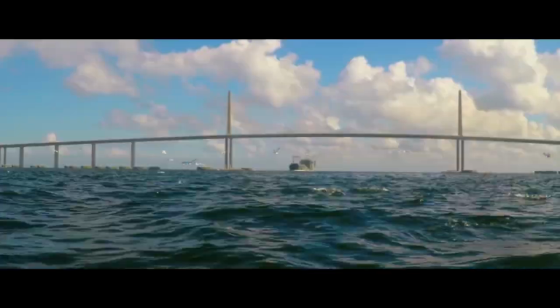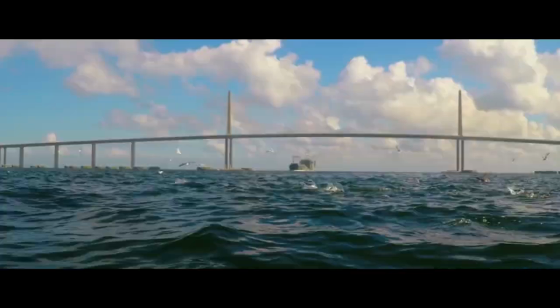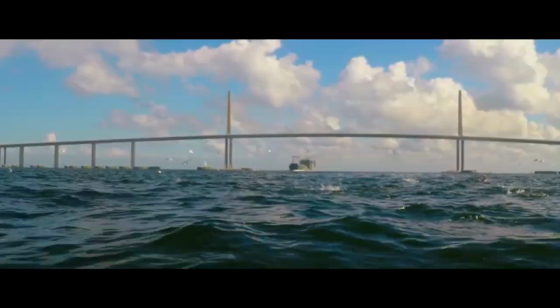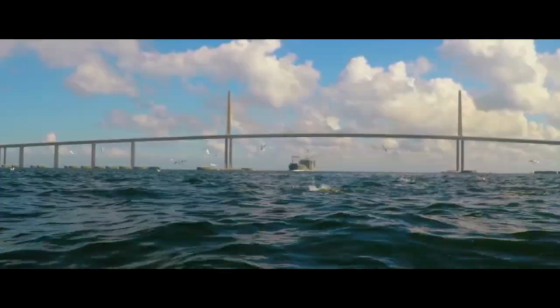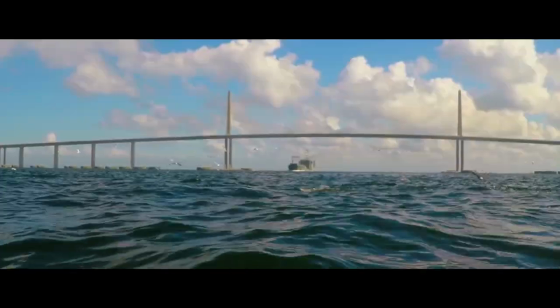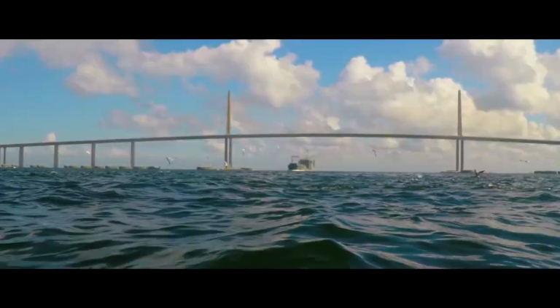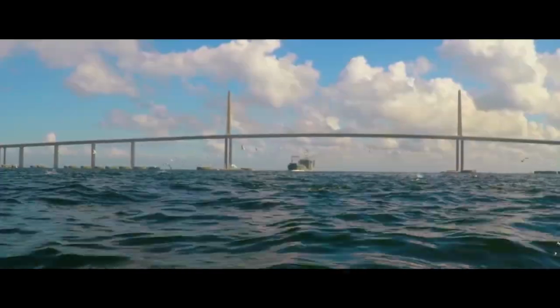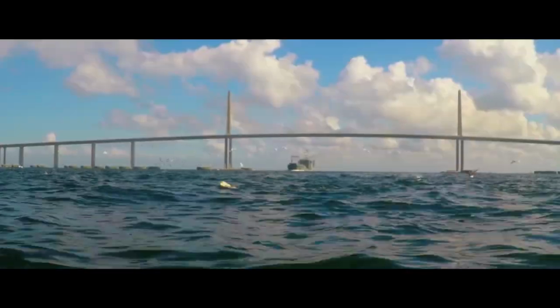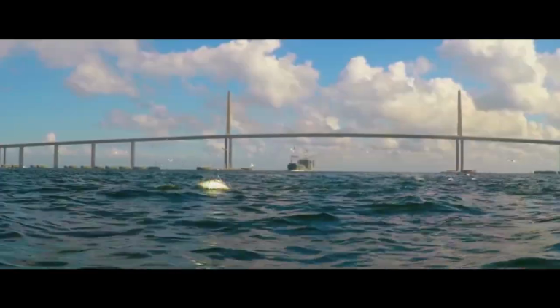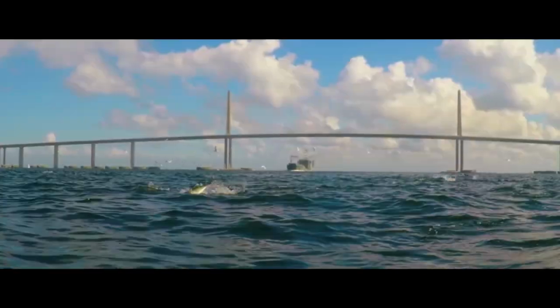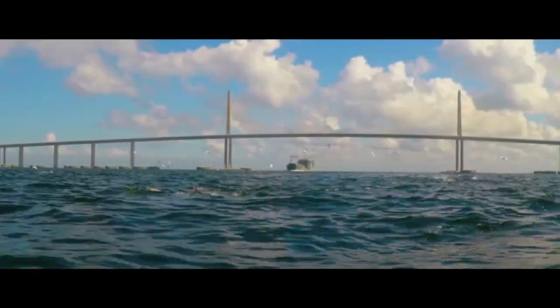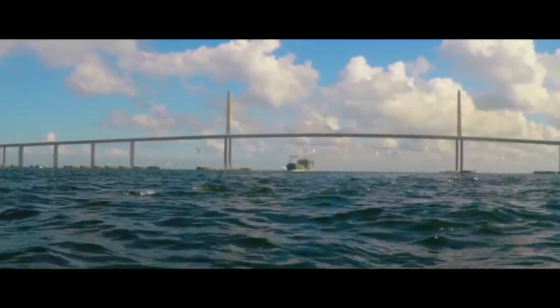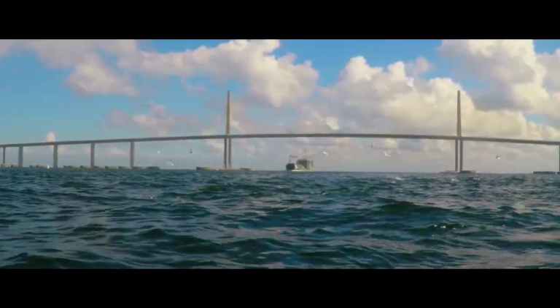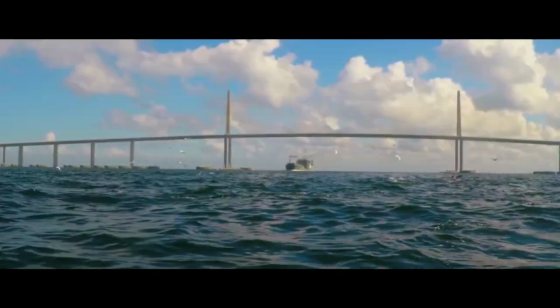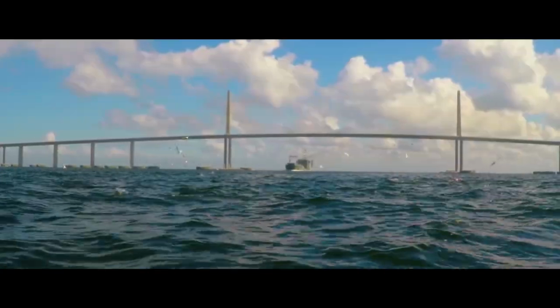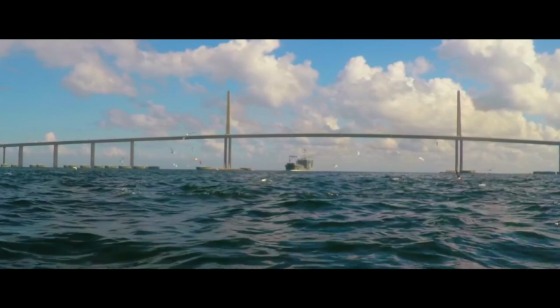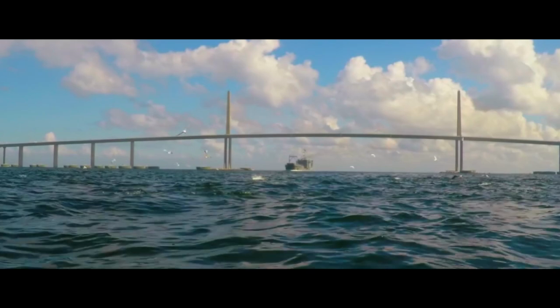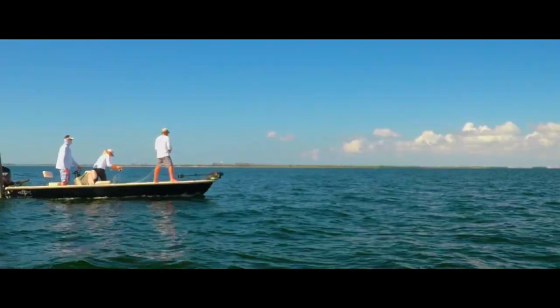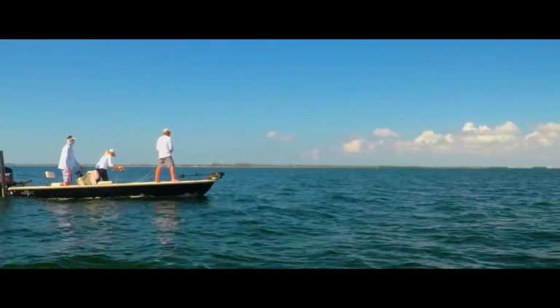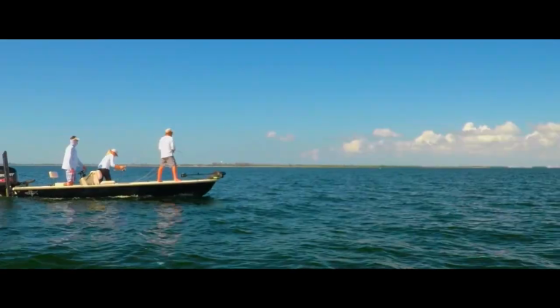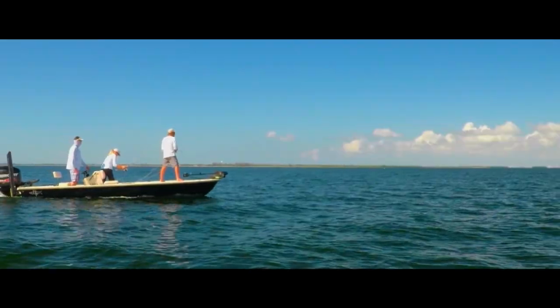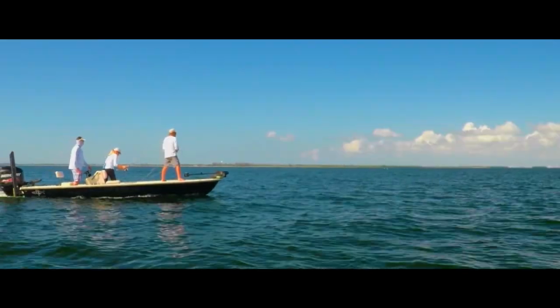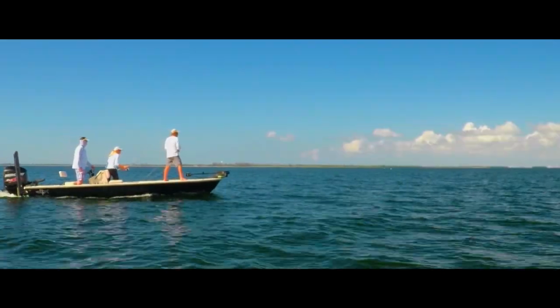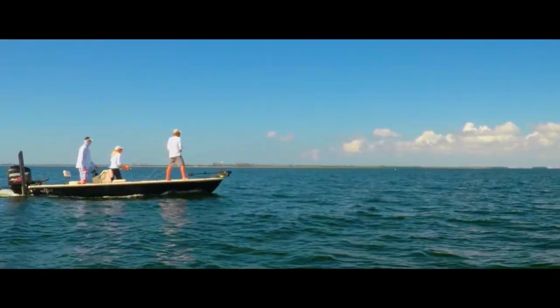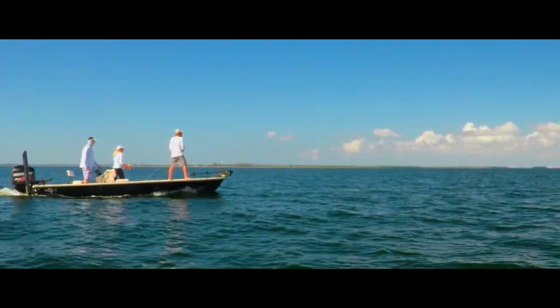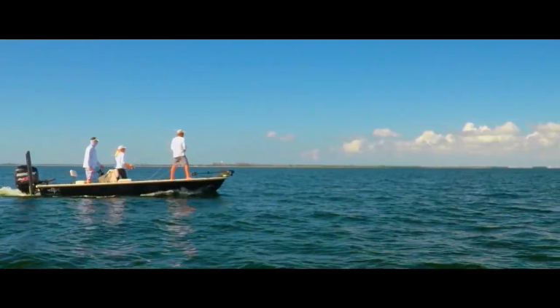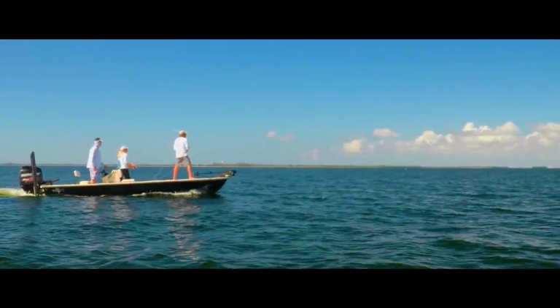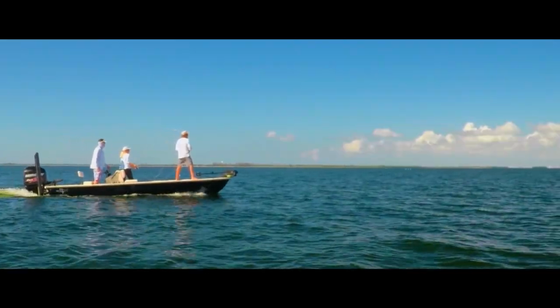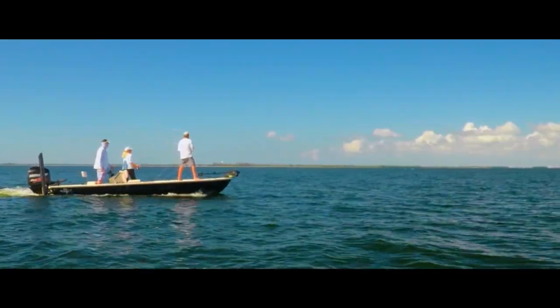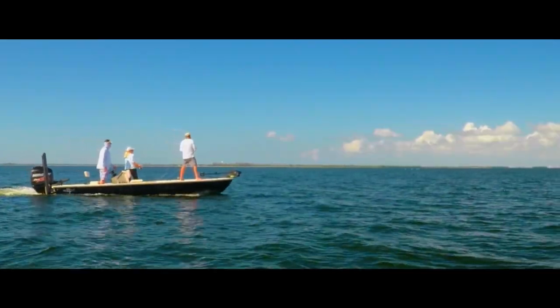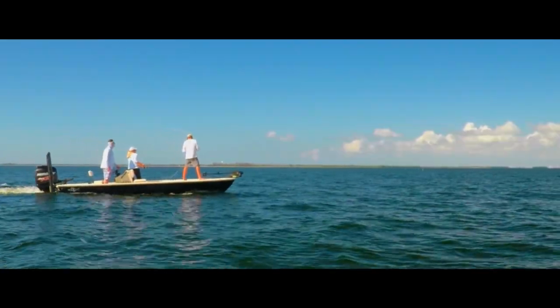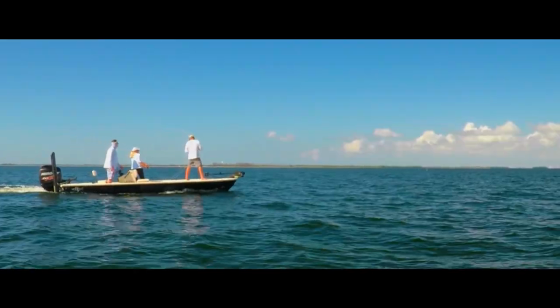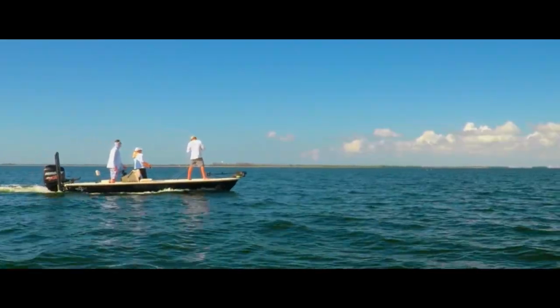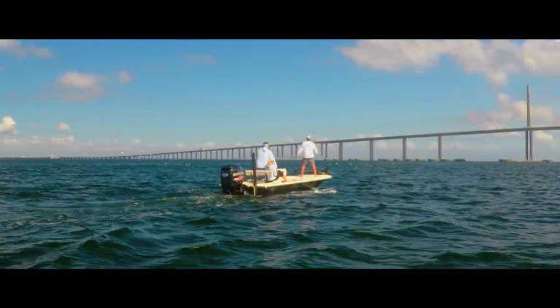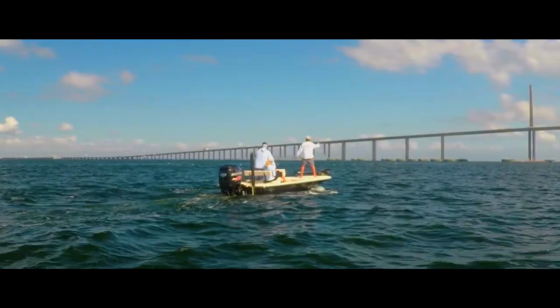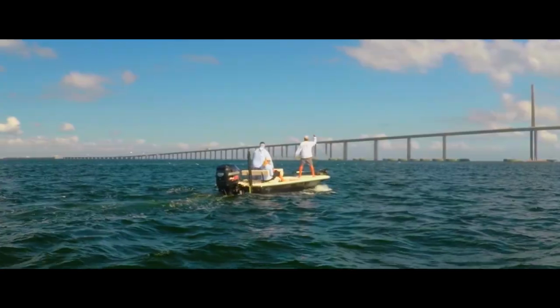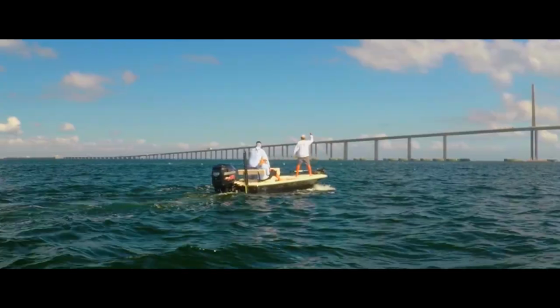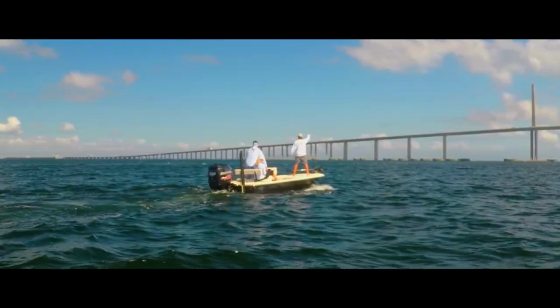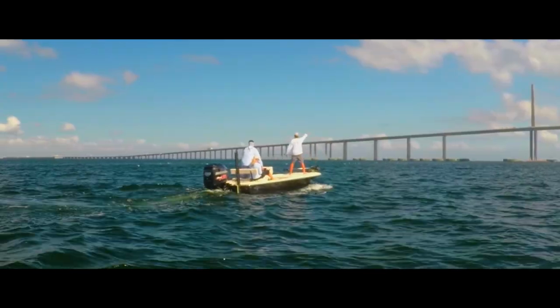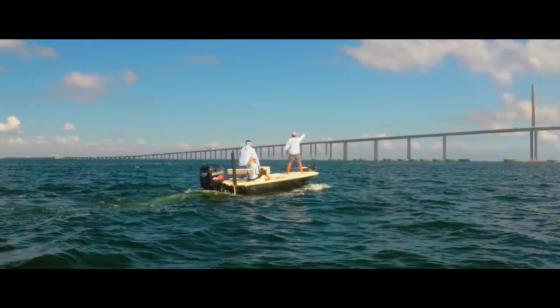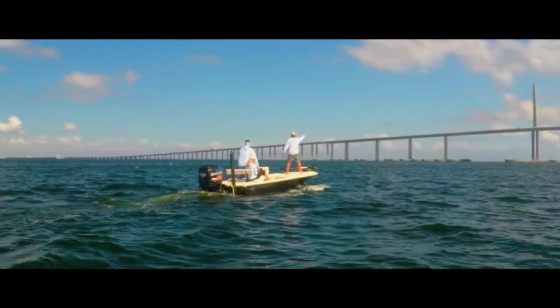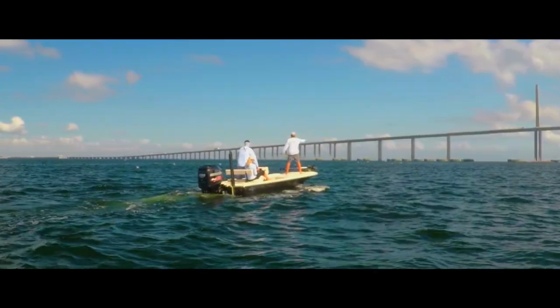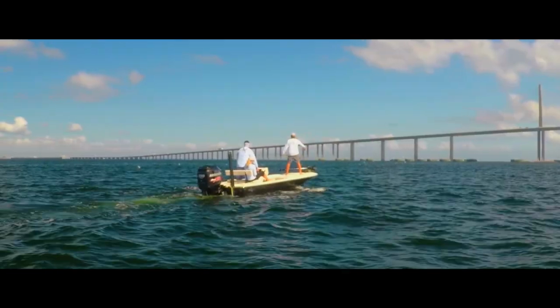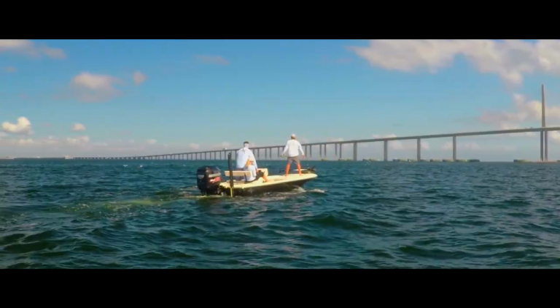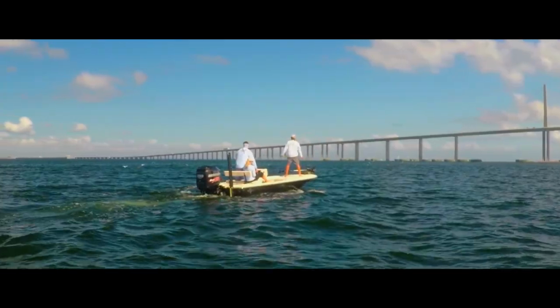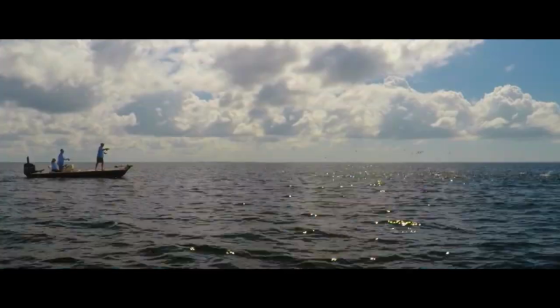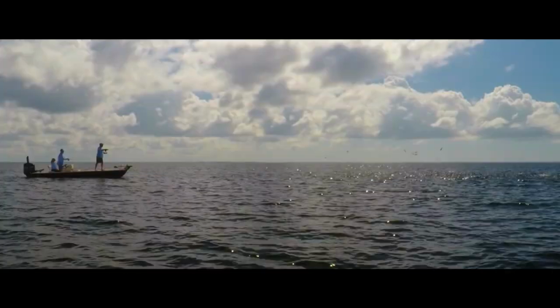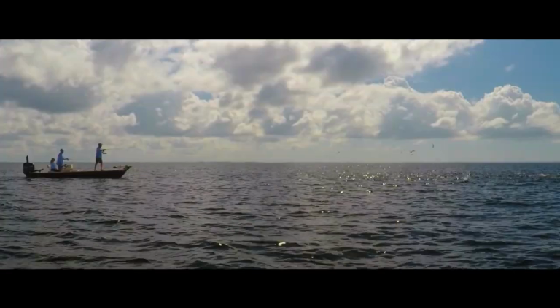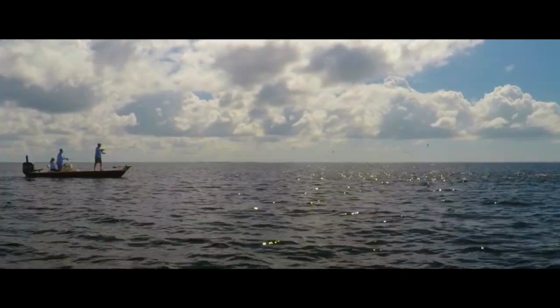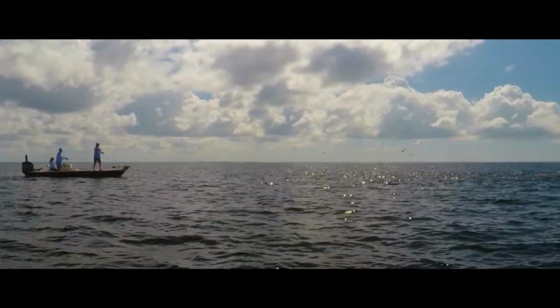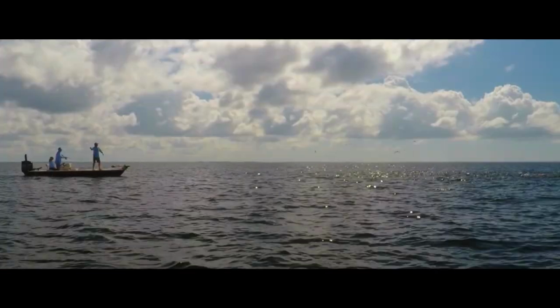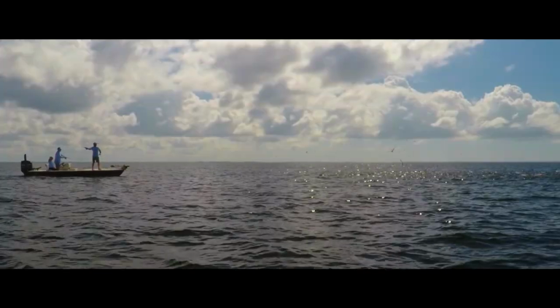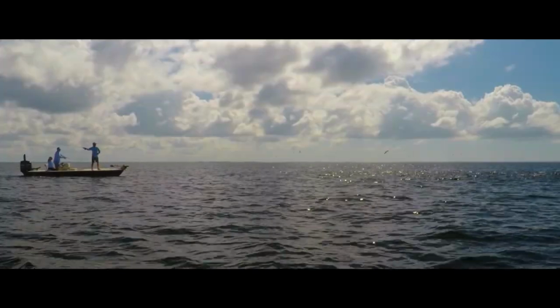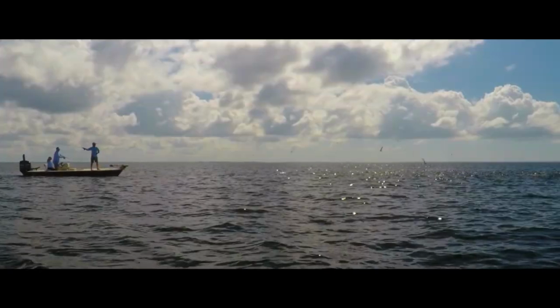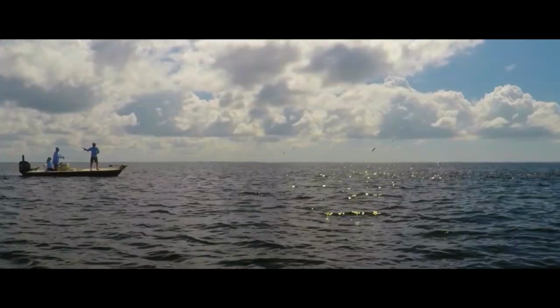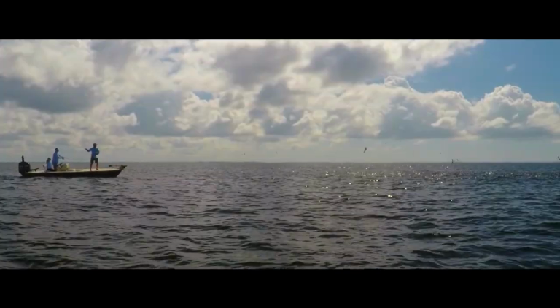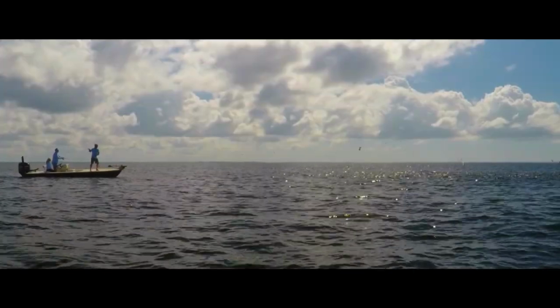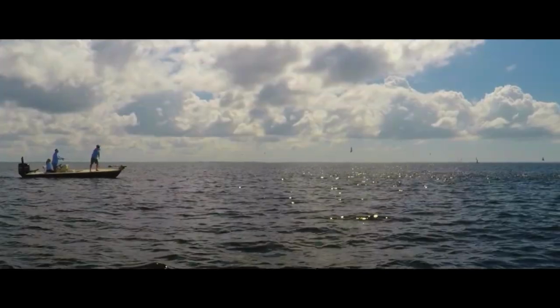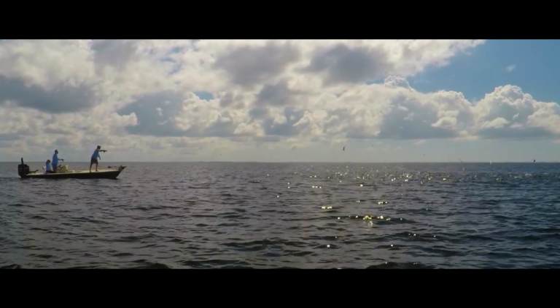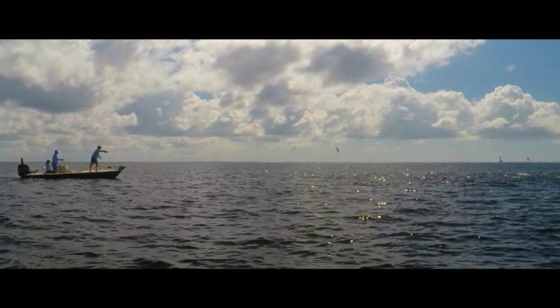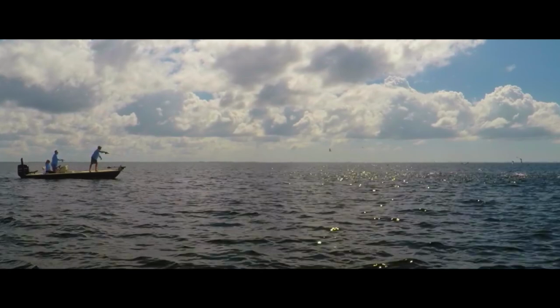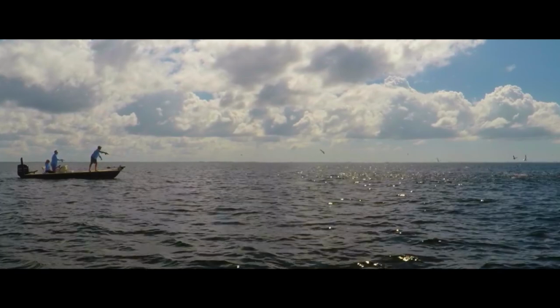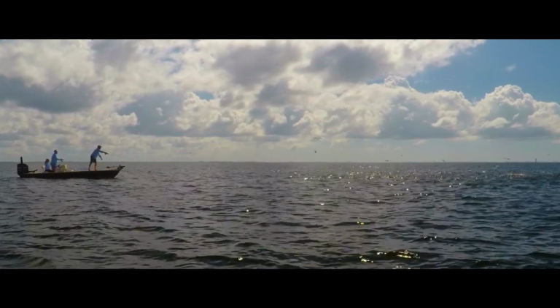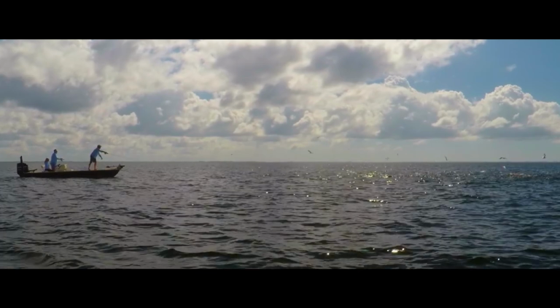Whether fly fishing for tarpon on the beaches, silently stalking the flats for reds, or chasing Bonita in the bay, the Lightning will not disappoint.